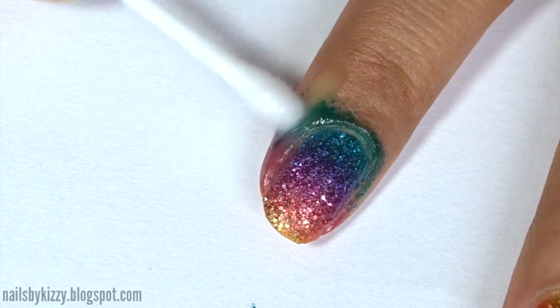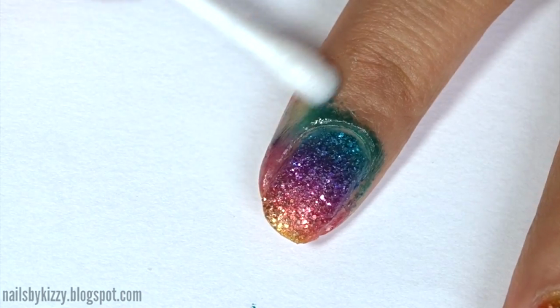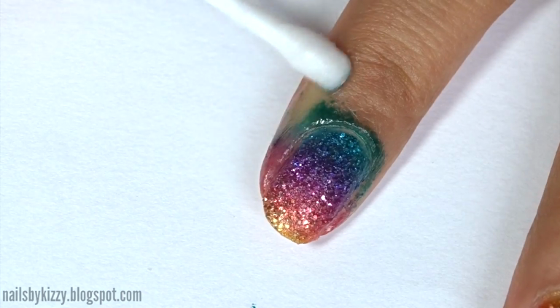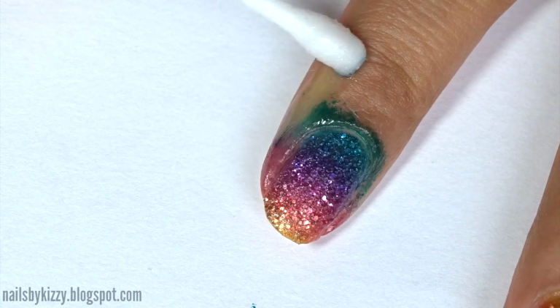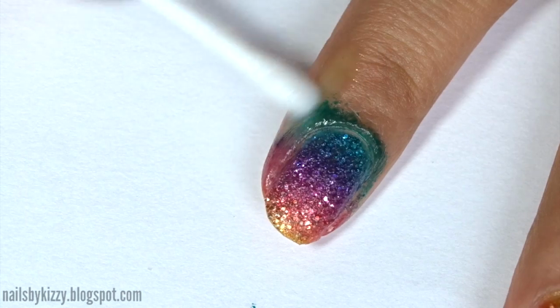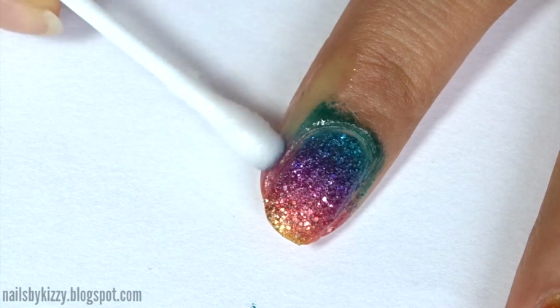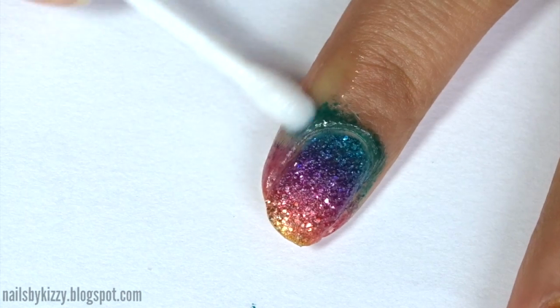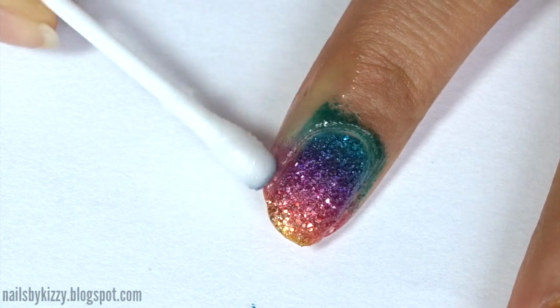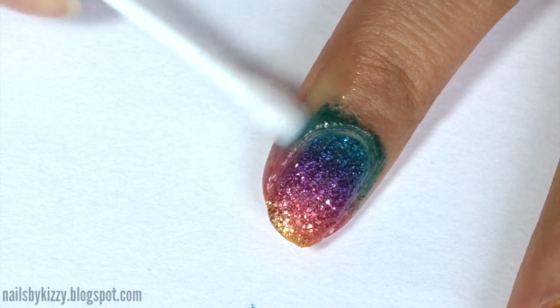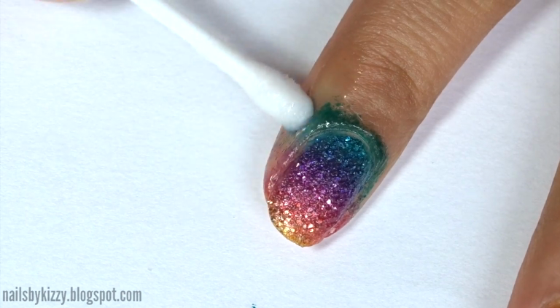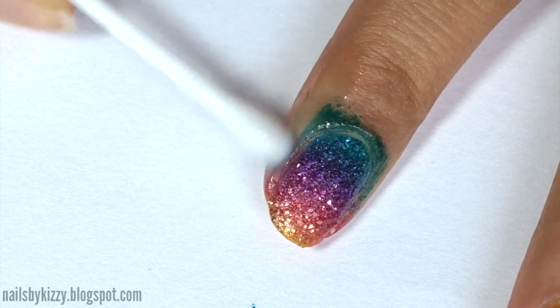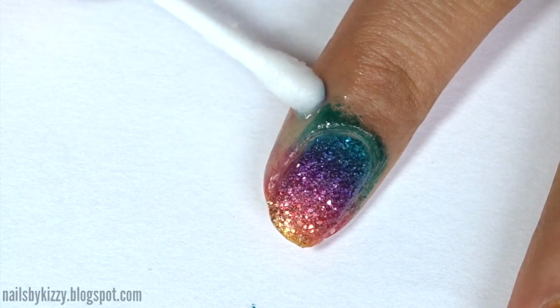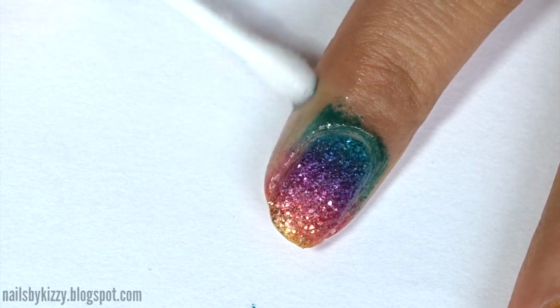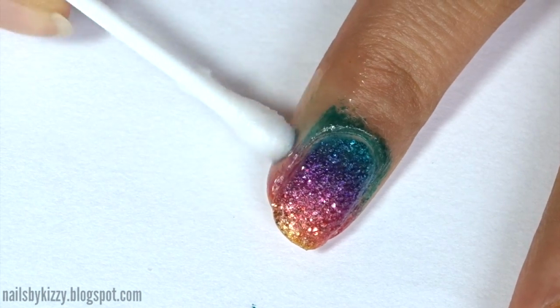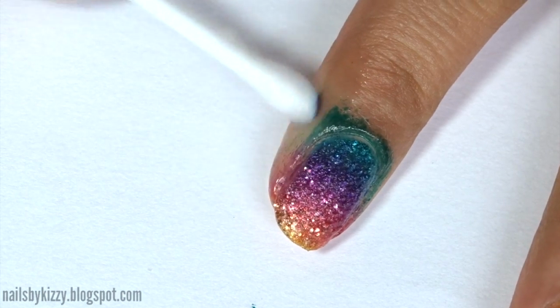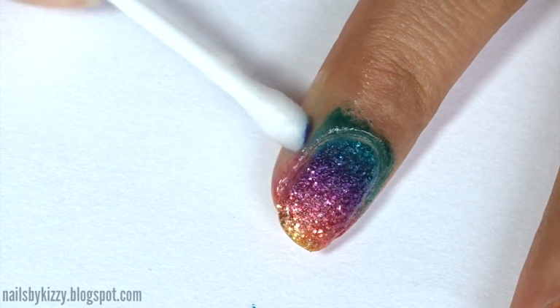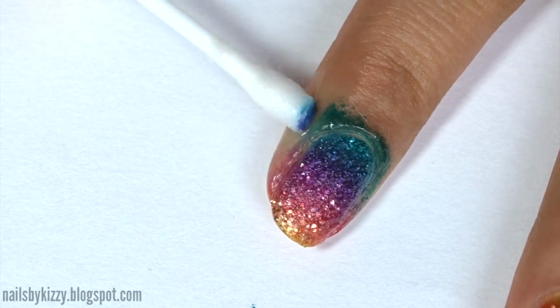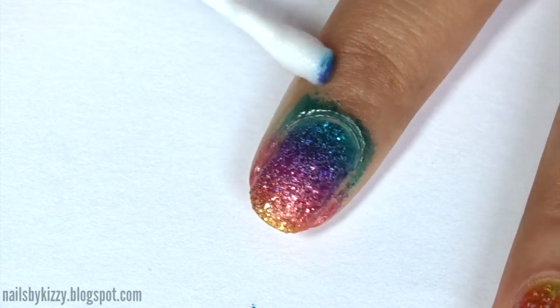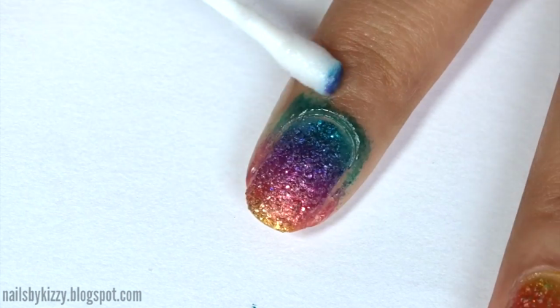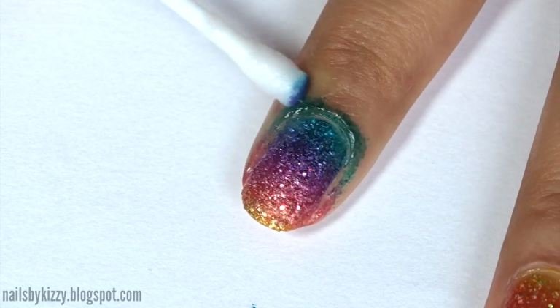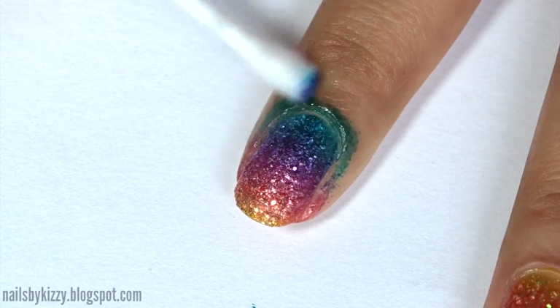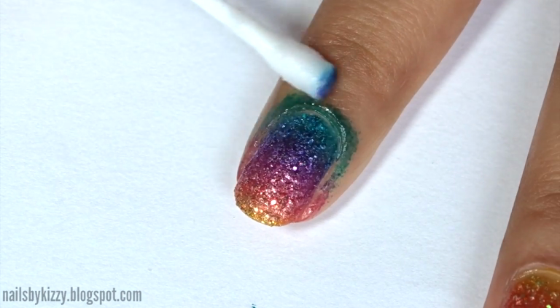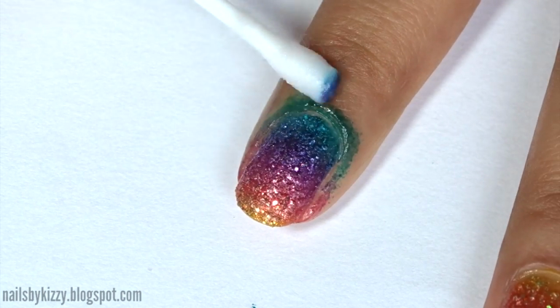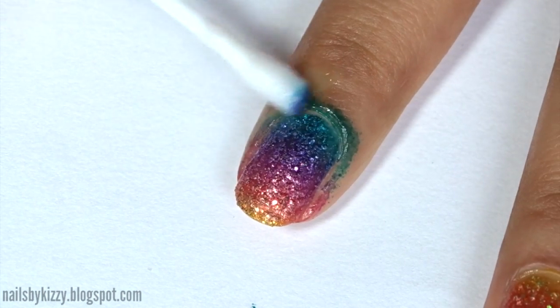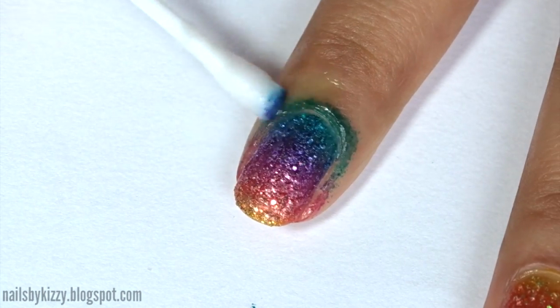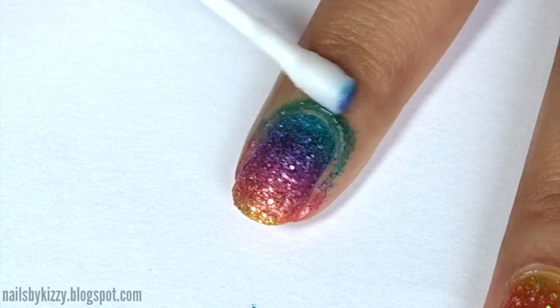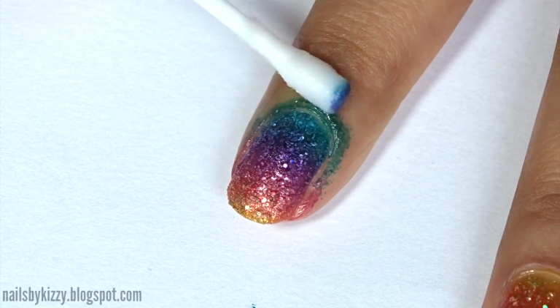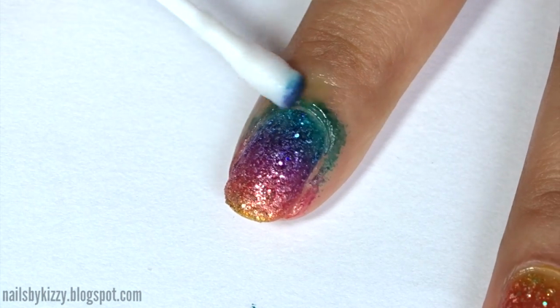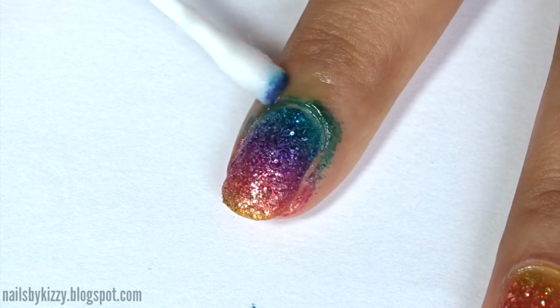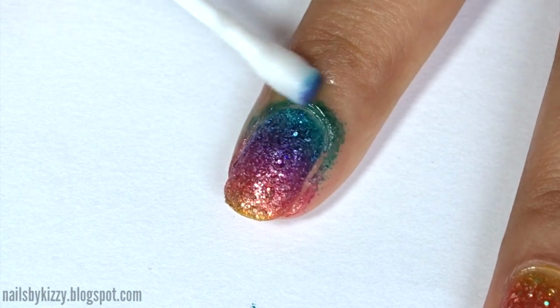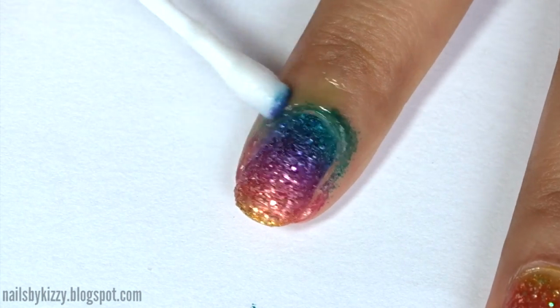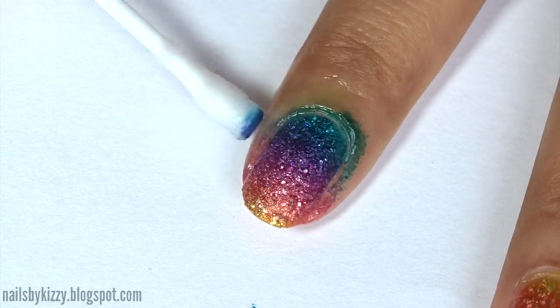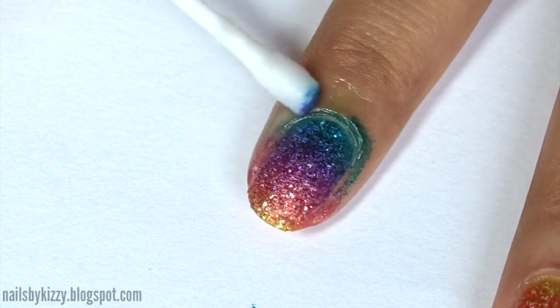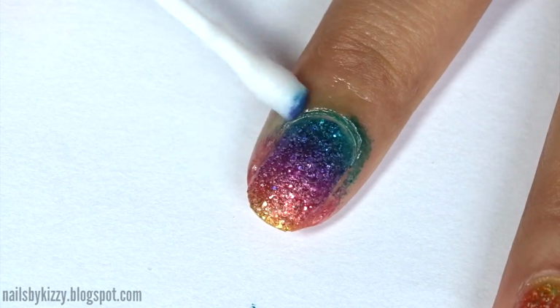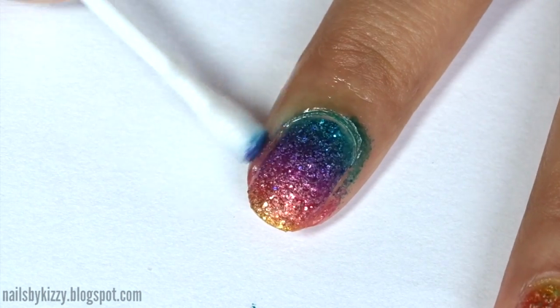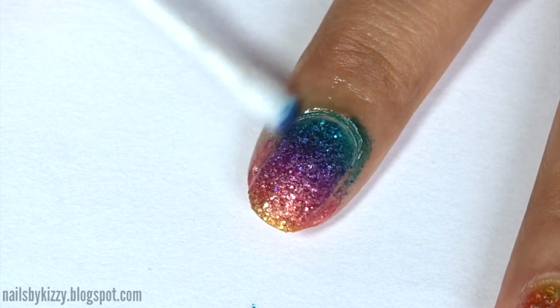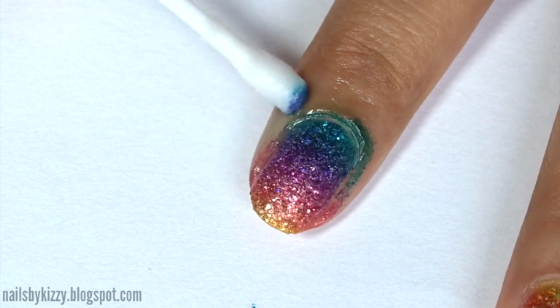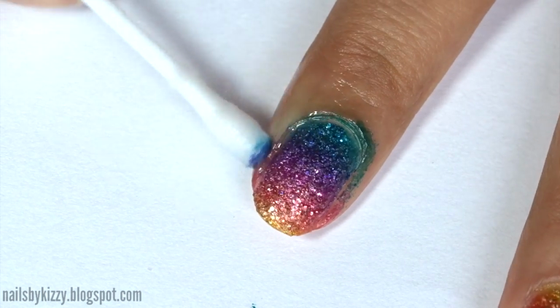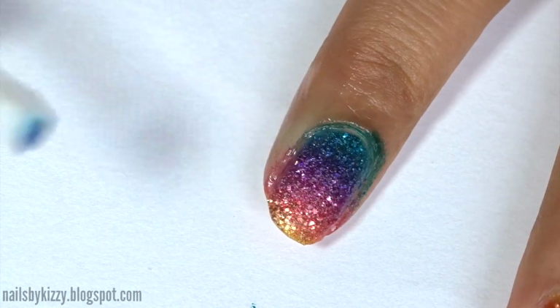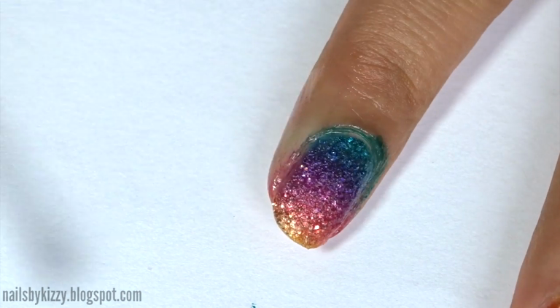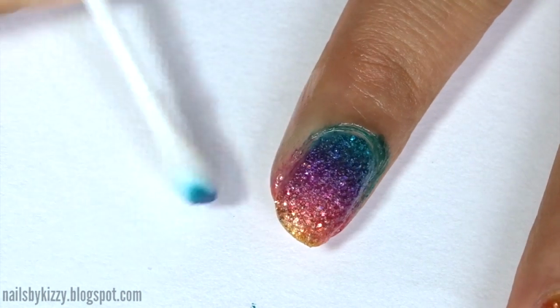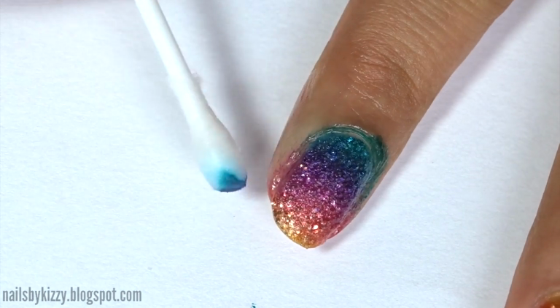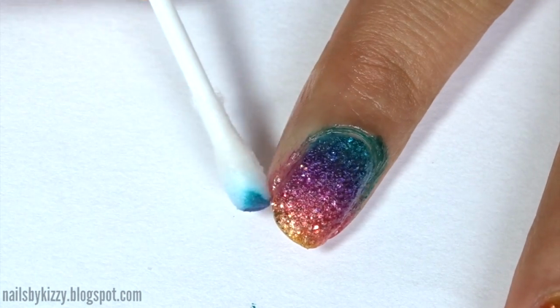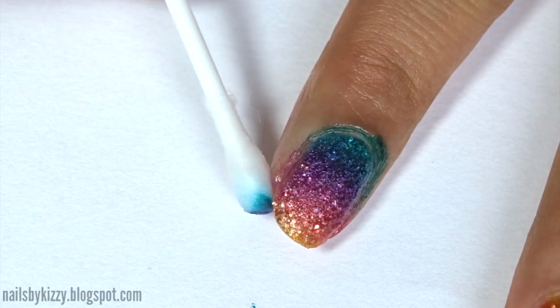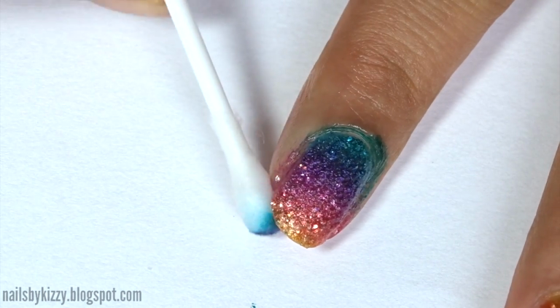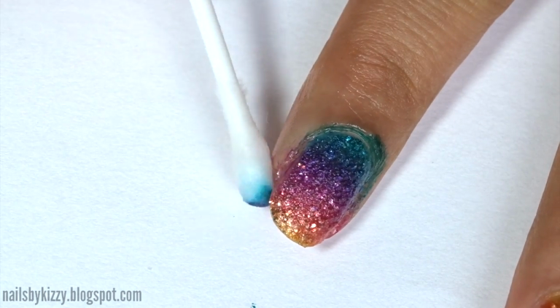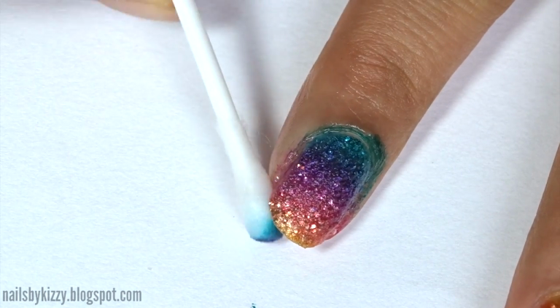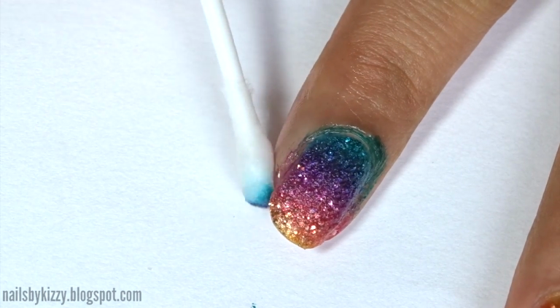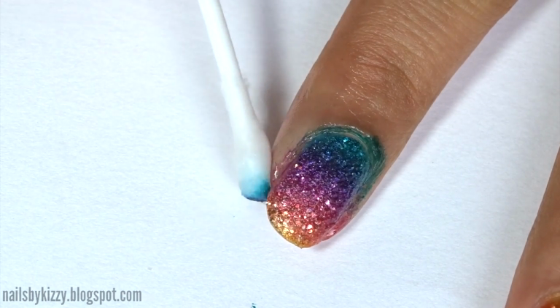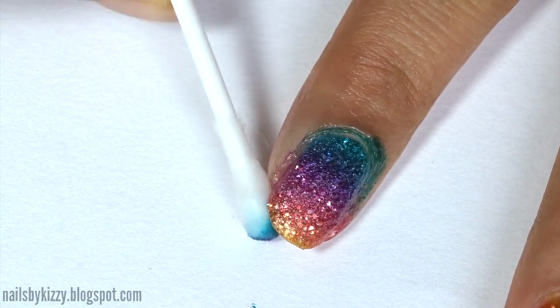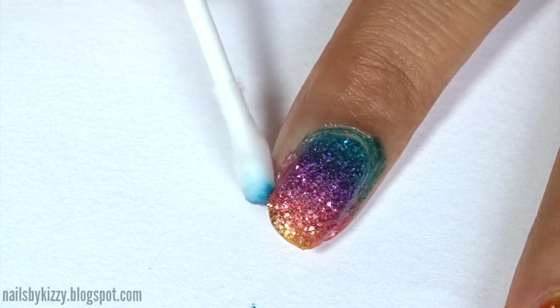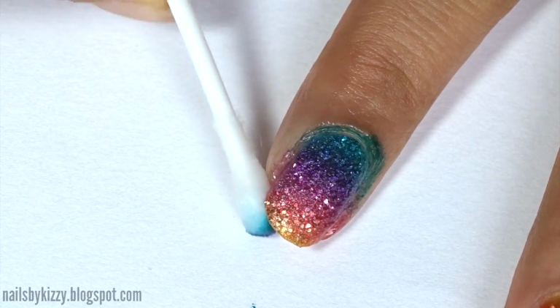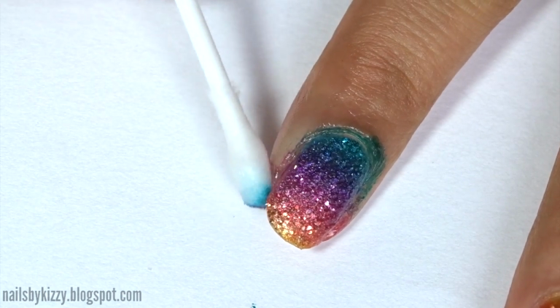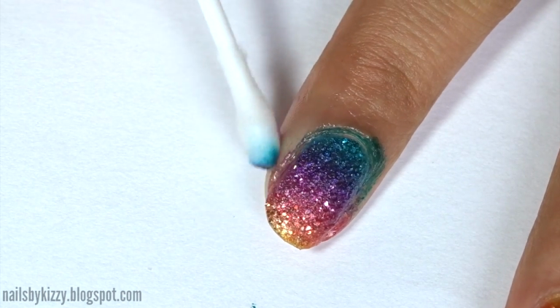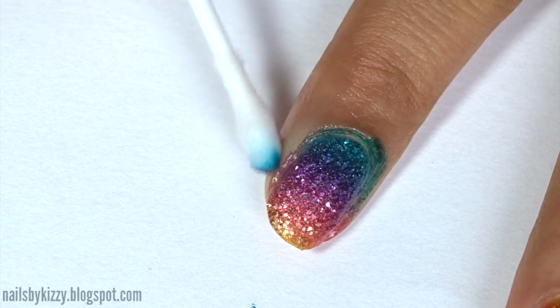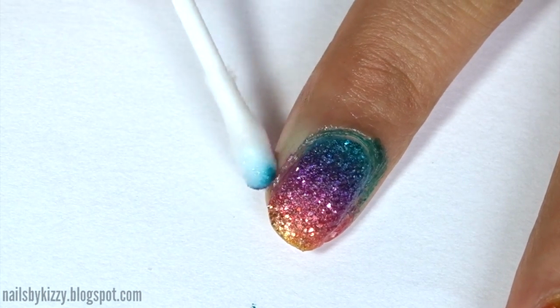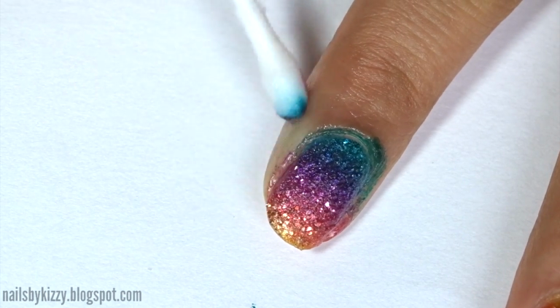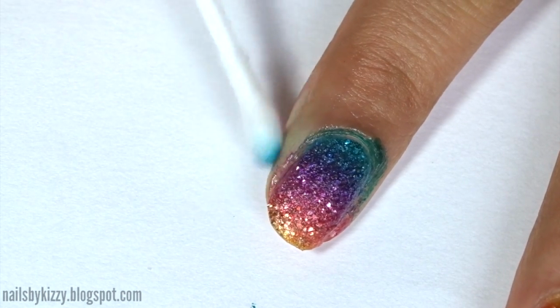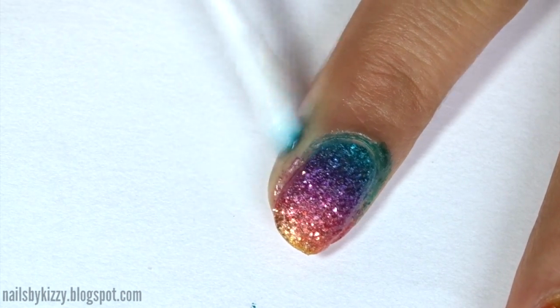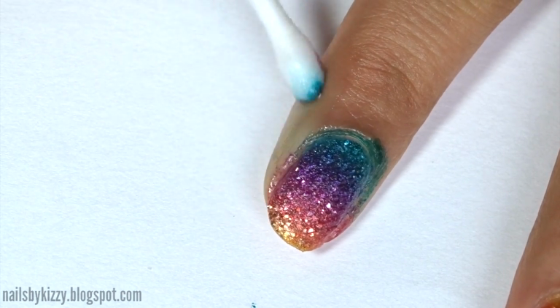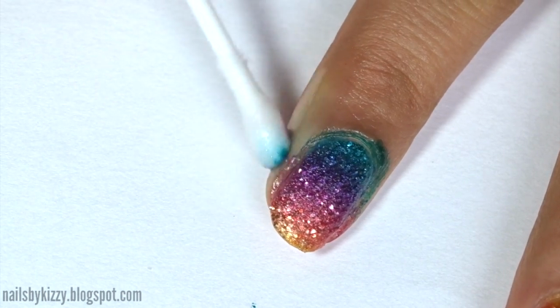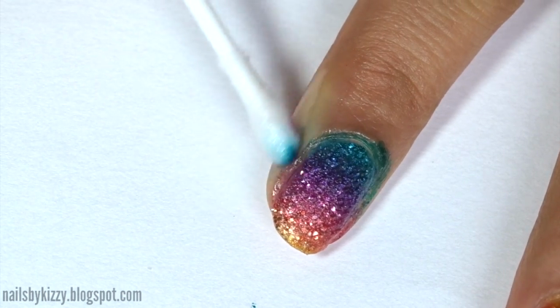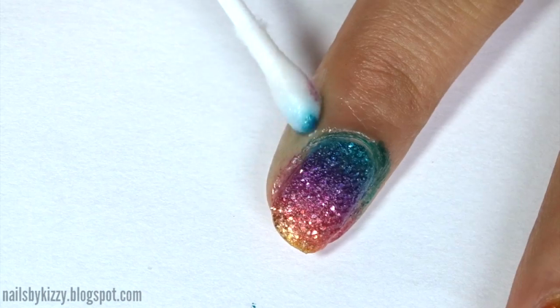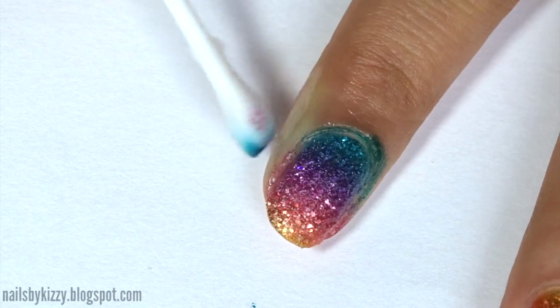I forgot to apply liquid latex to my index finger and had to scrub off the polish the old-fashioned way with a cotton bud and nail polish remover.